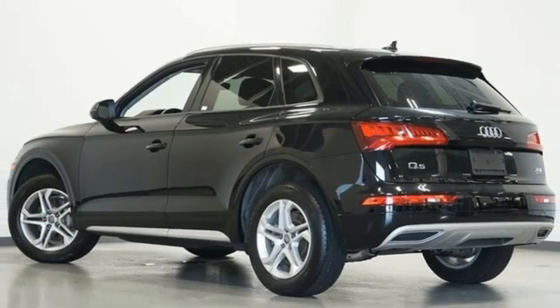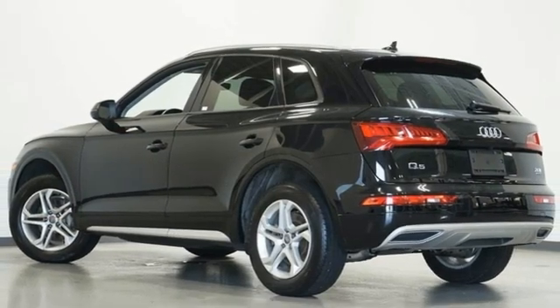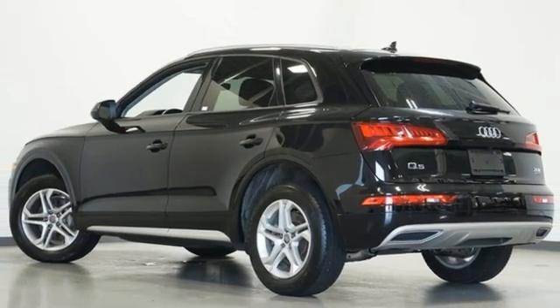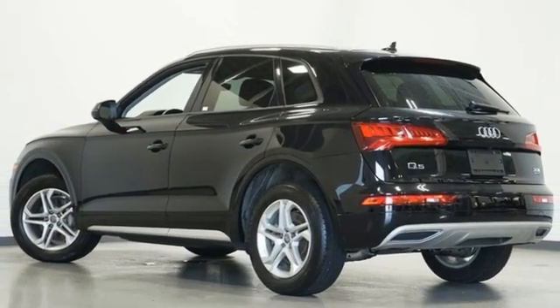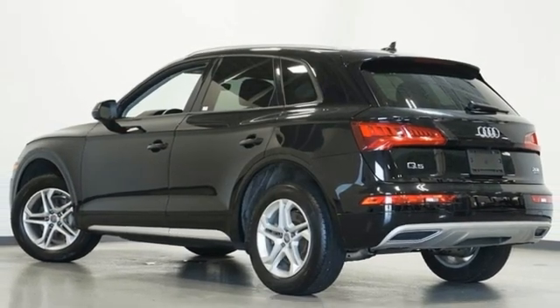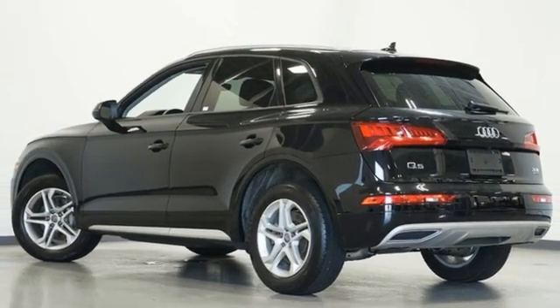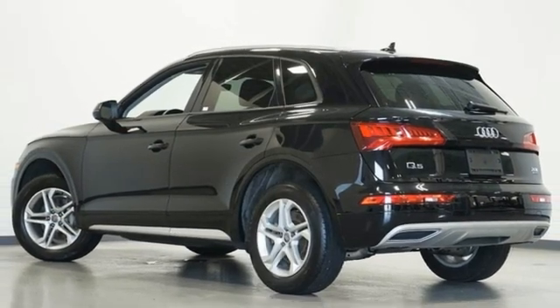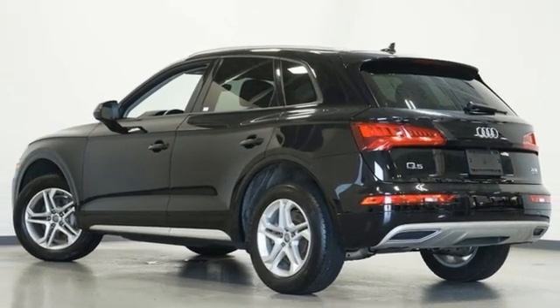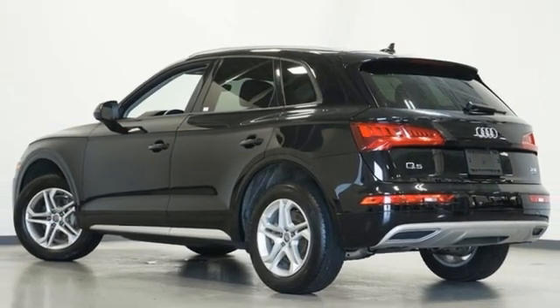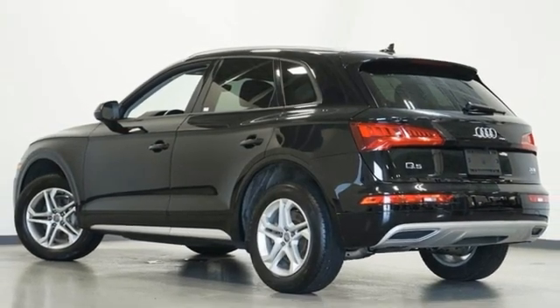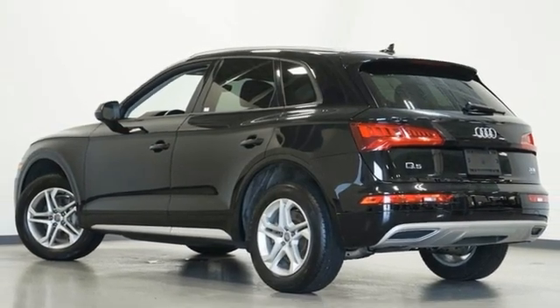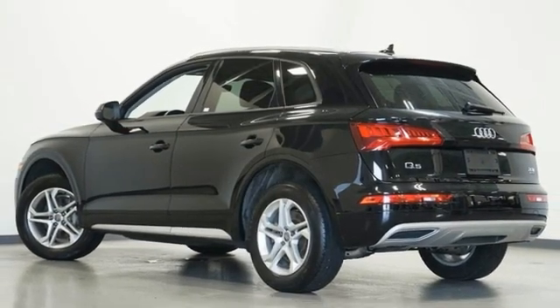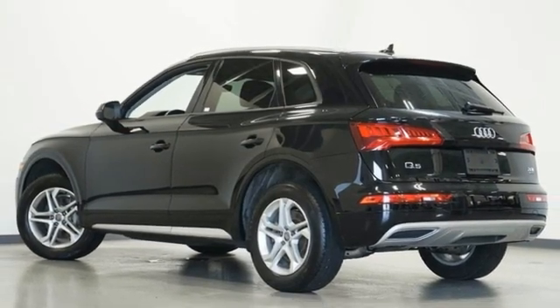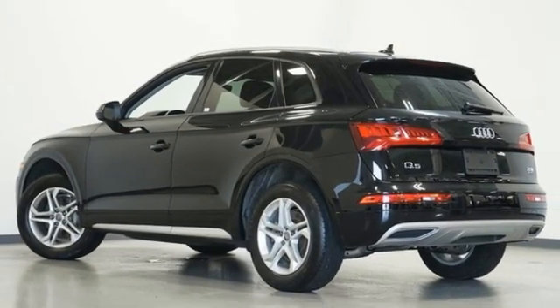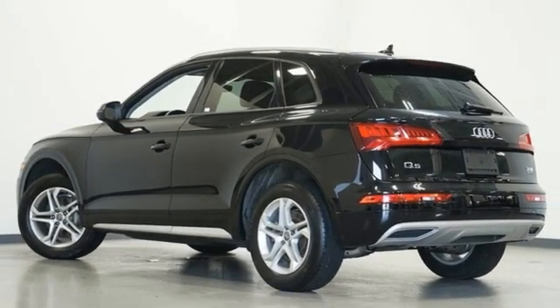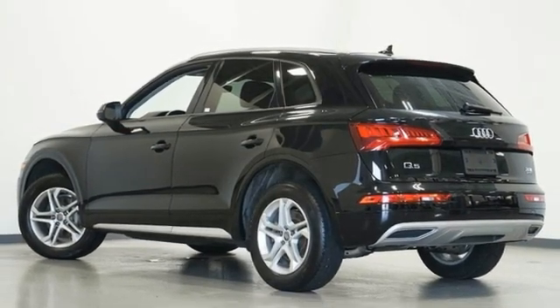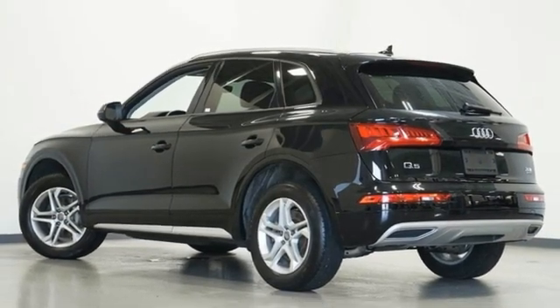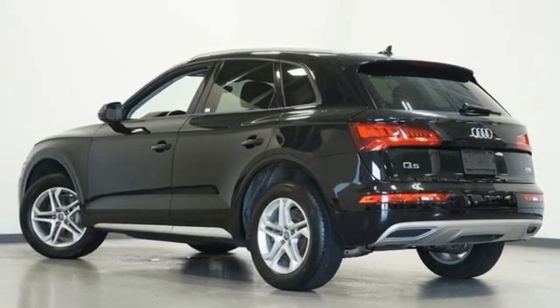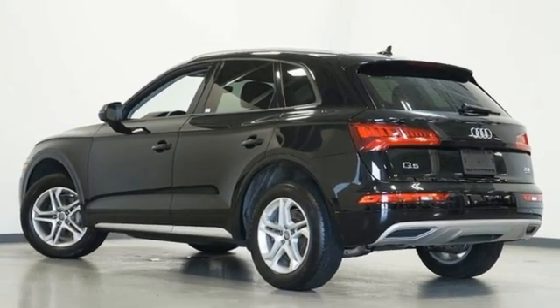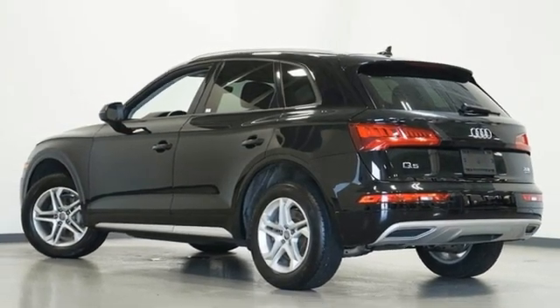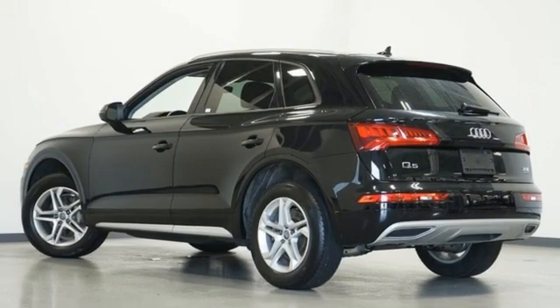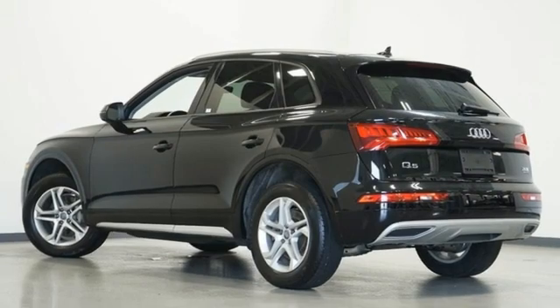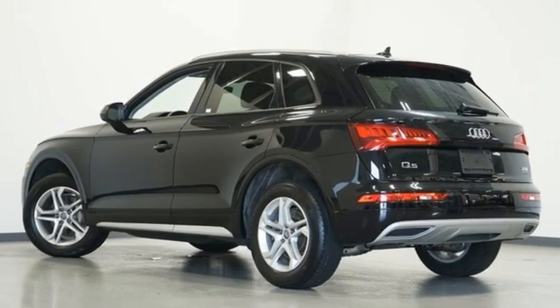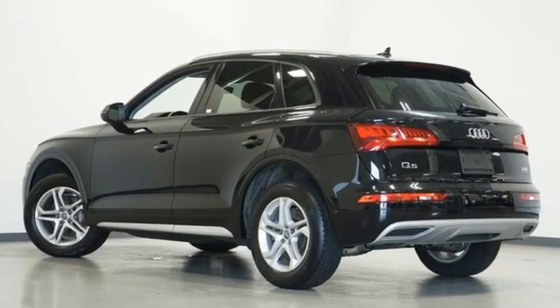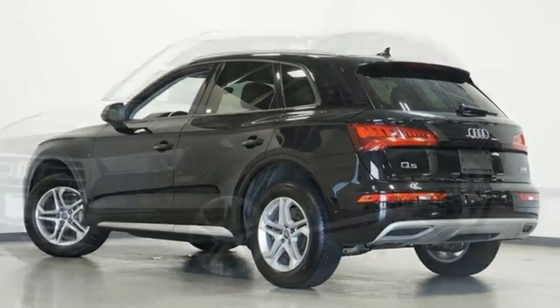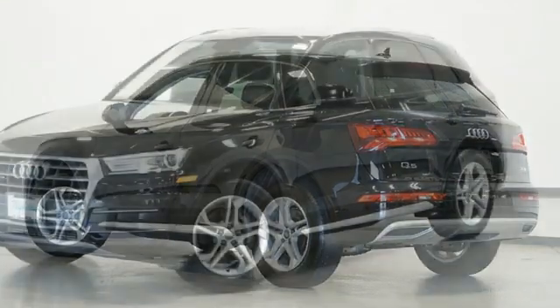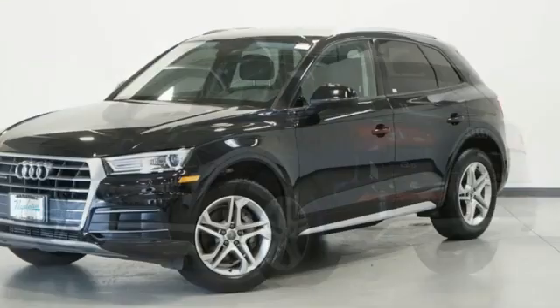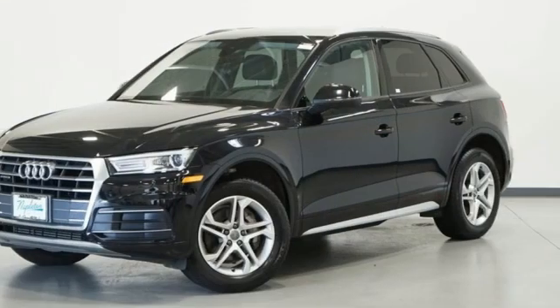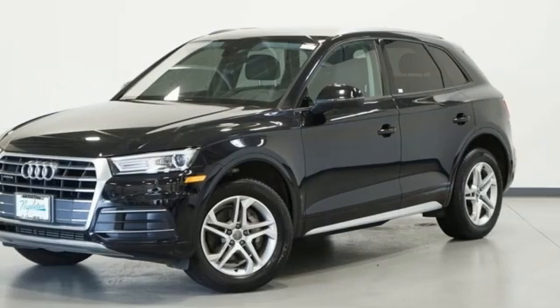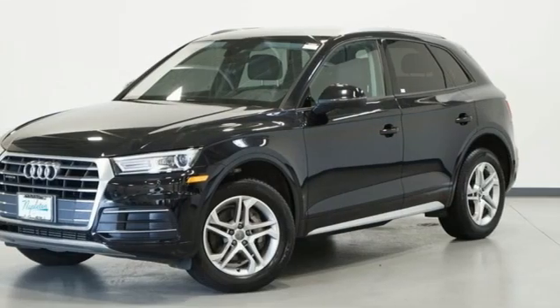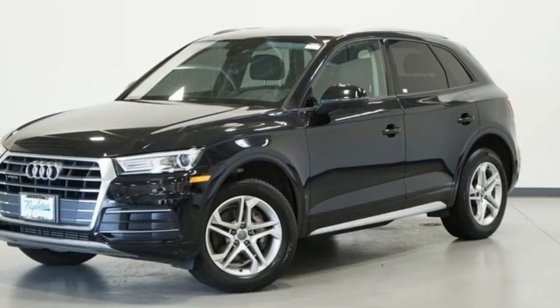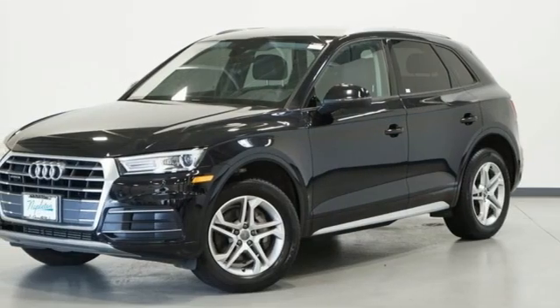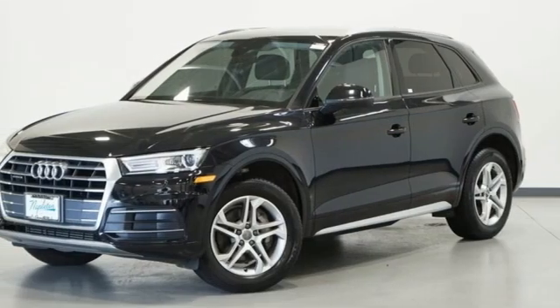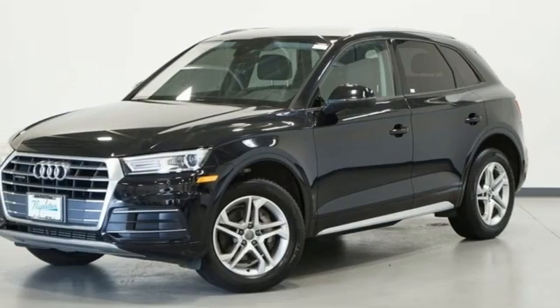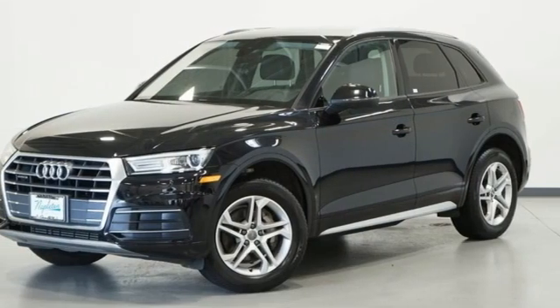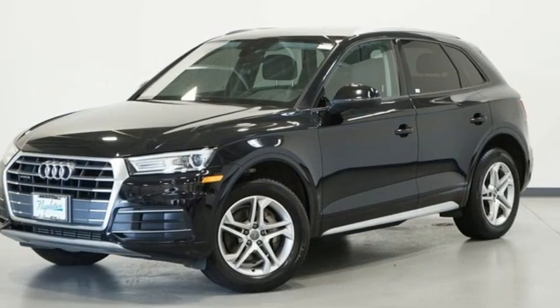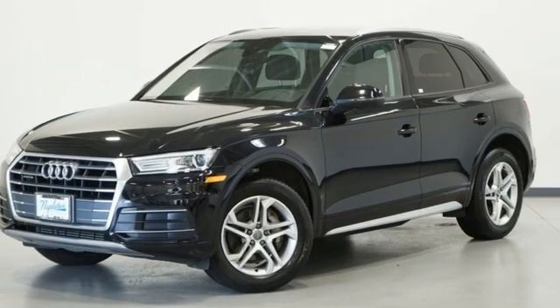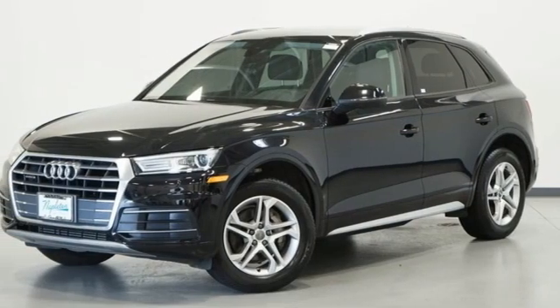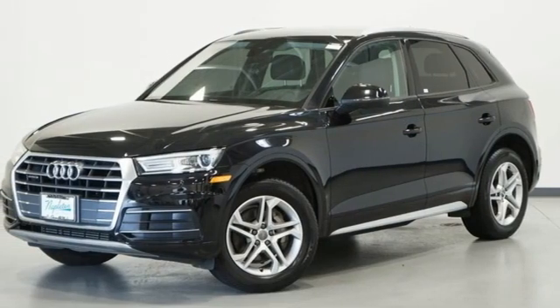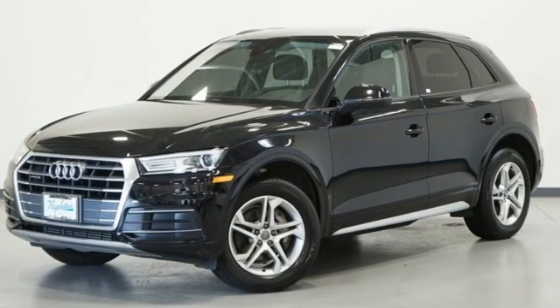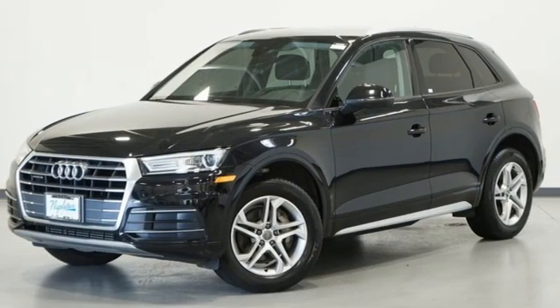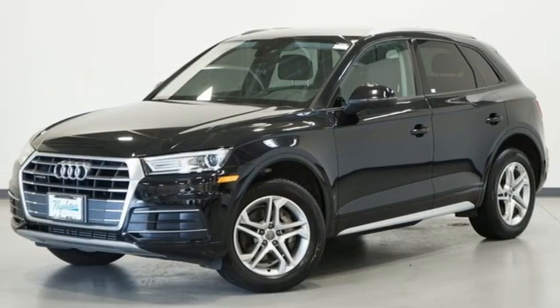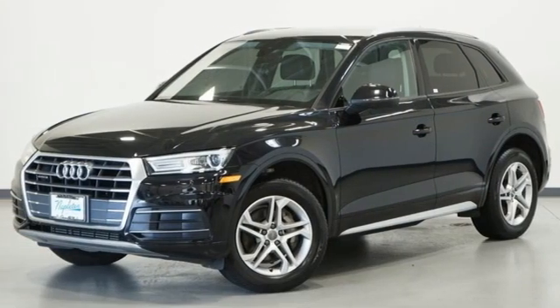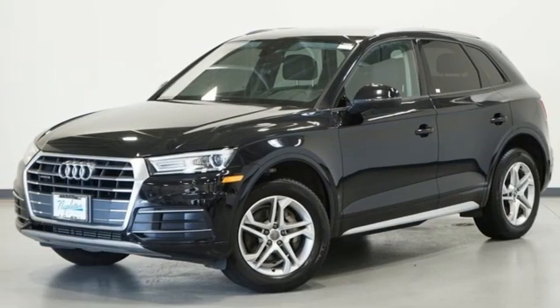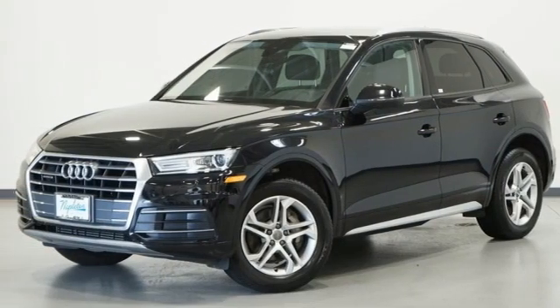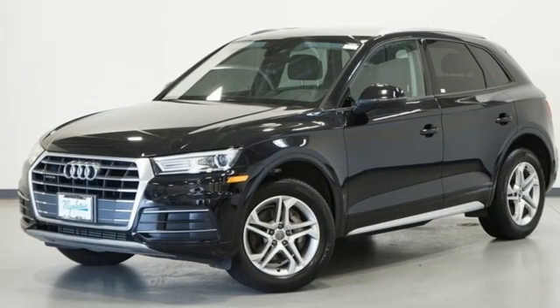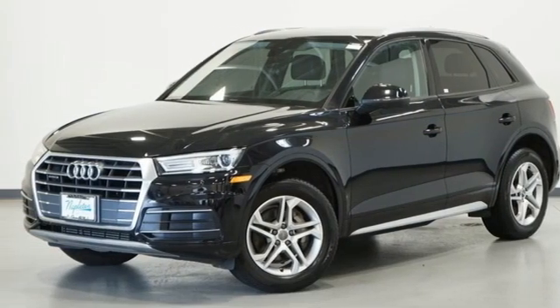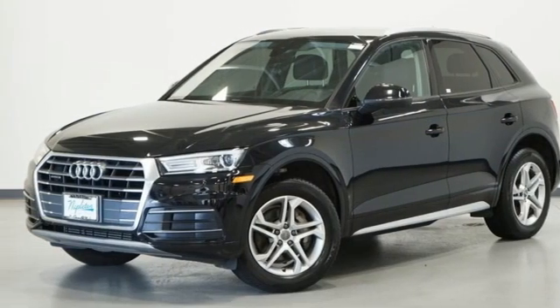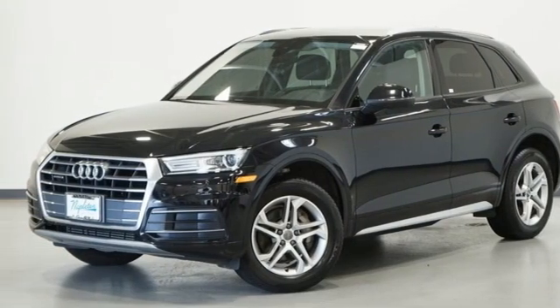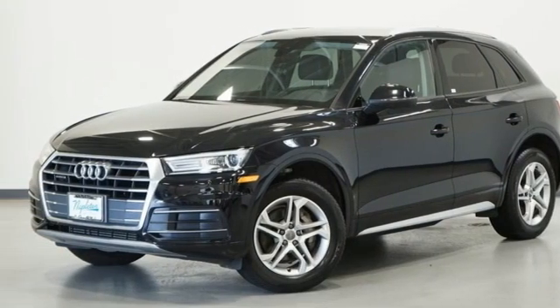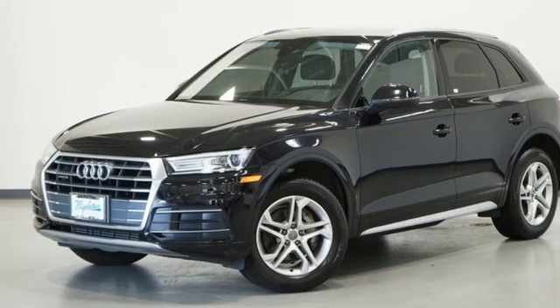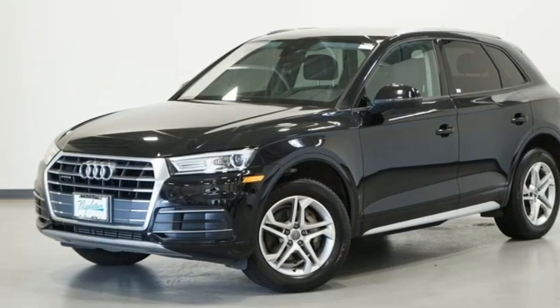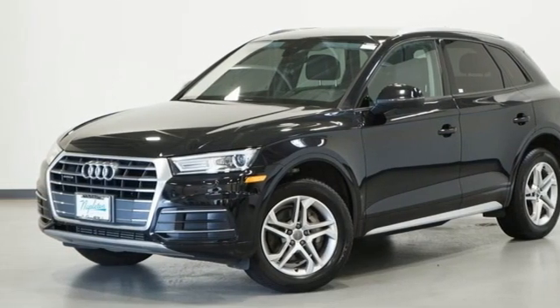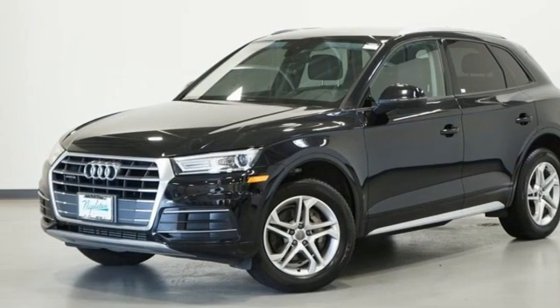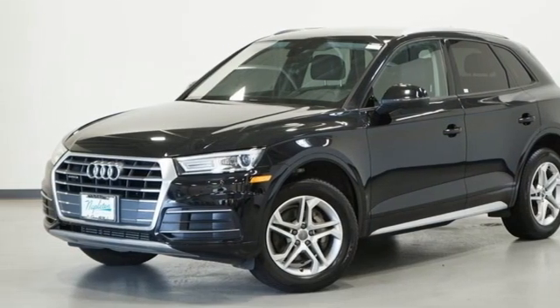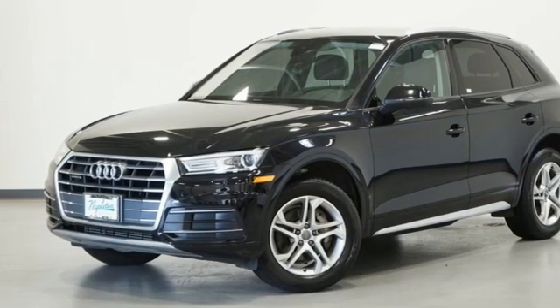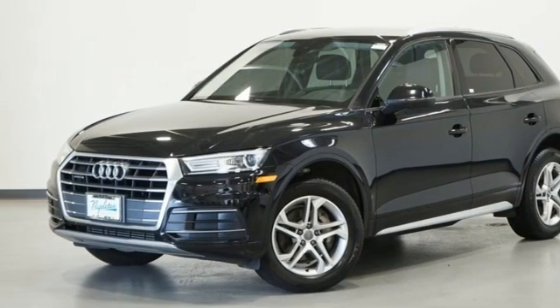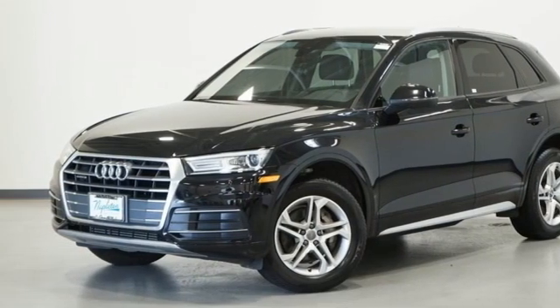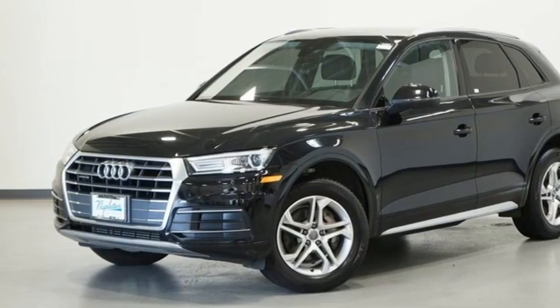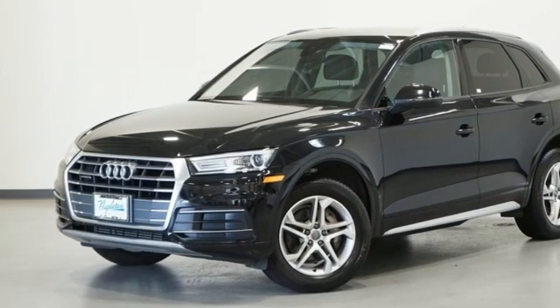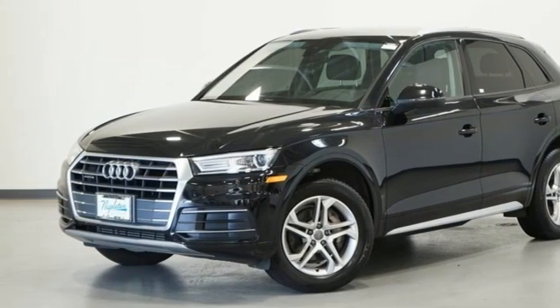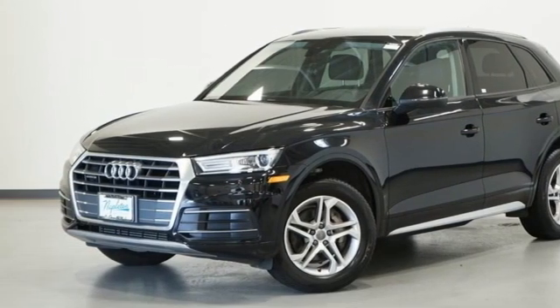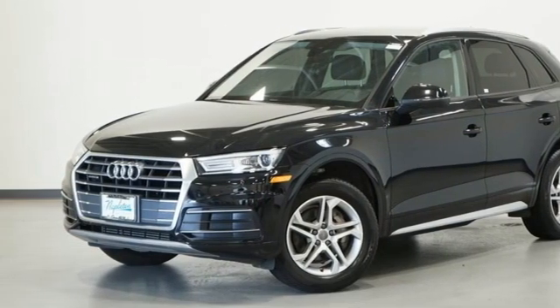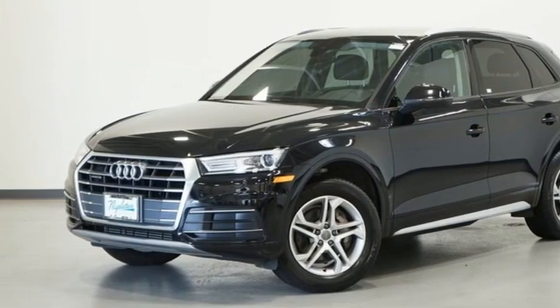This is a luxury crossover with incredible beauty and technology inside and out. Take it for a test drive today.